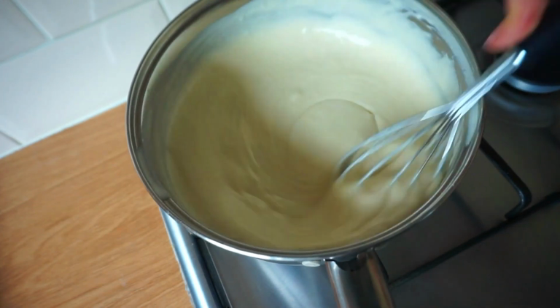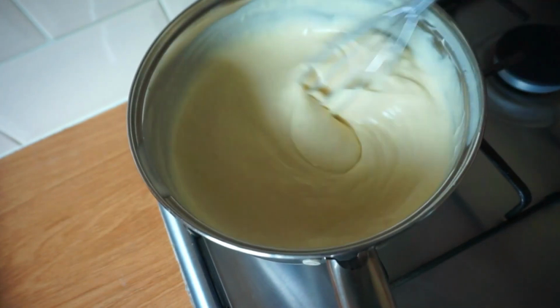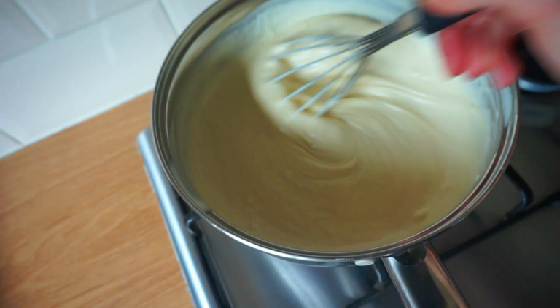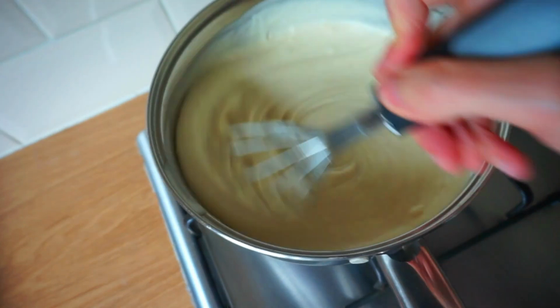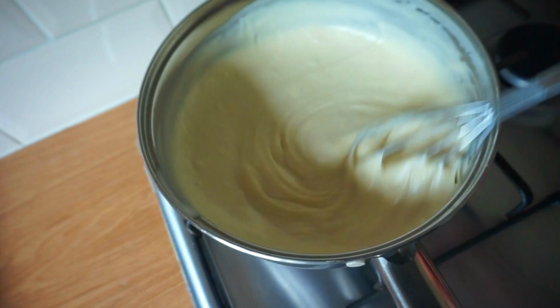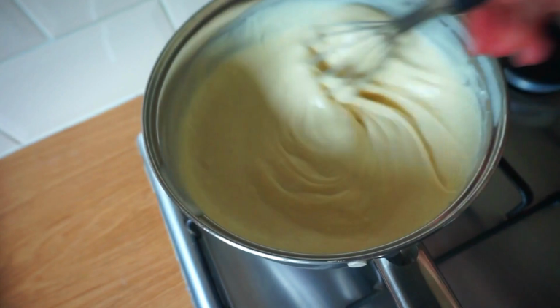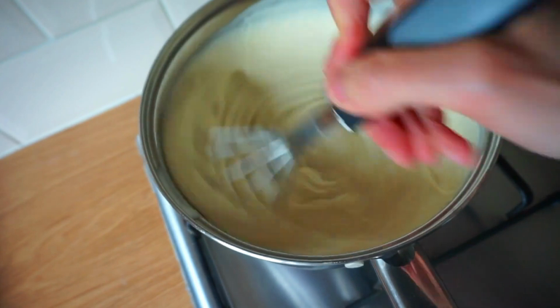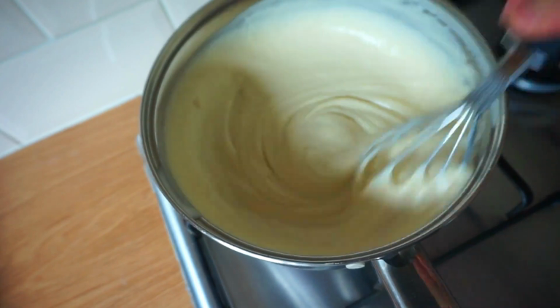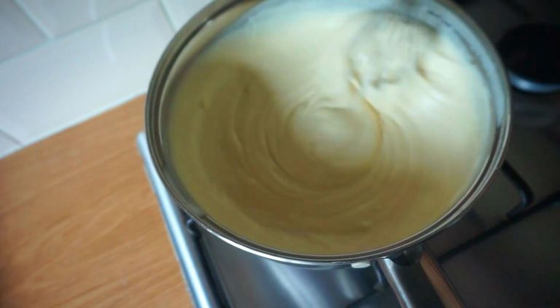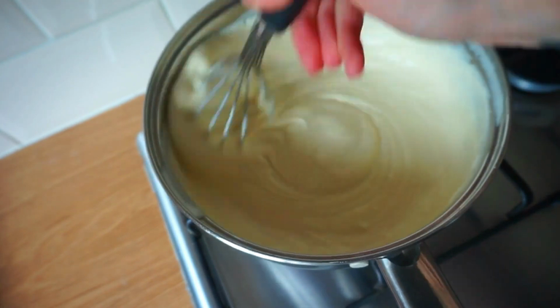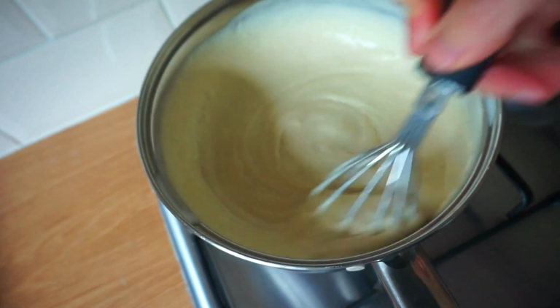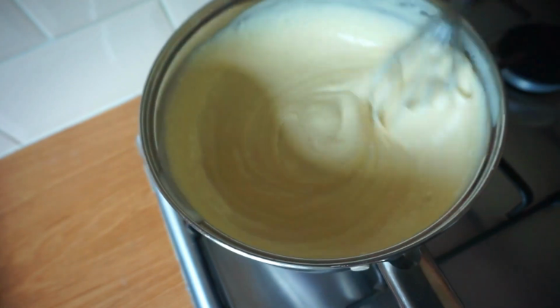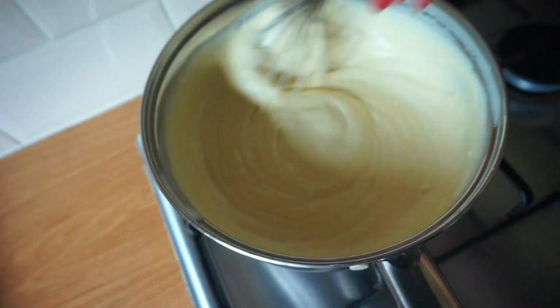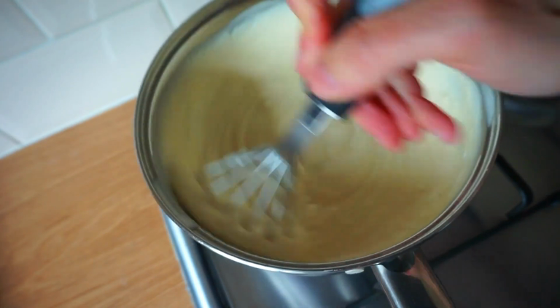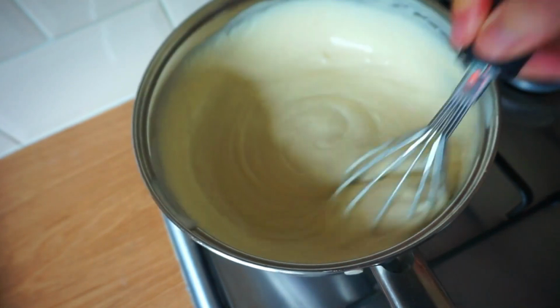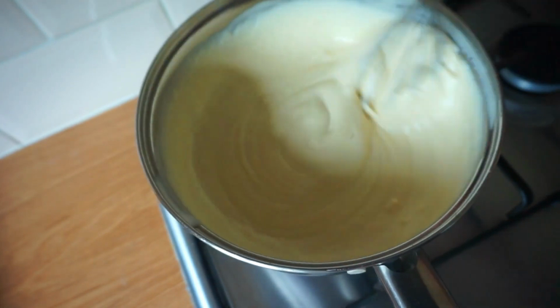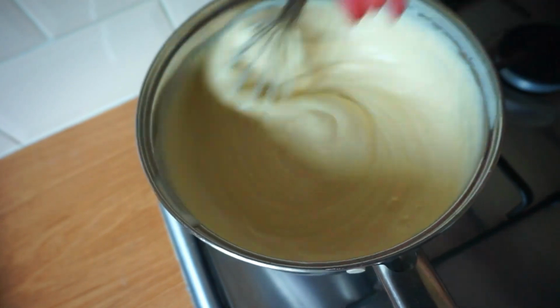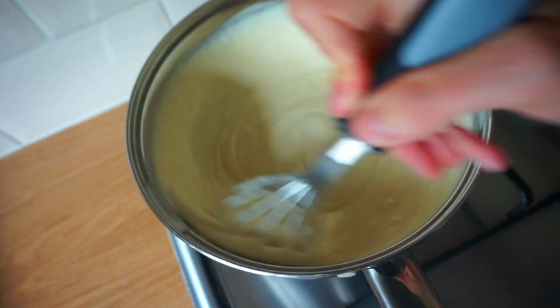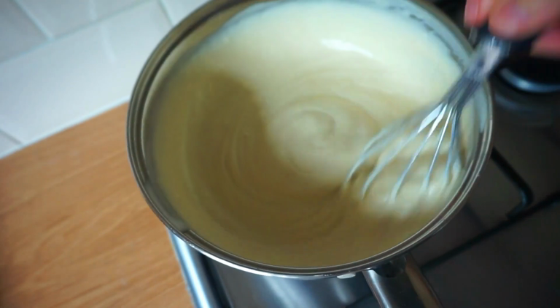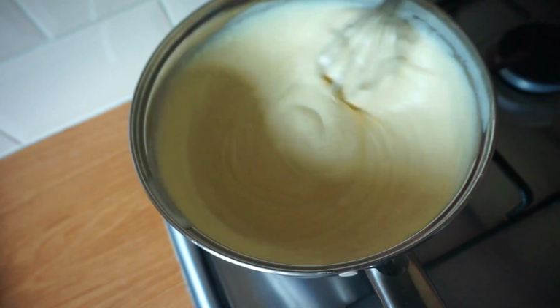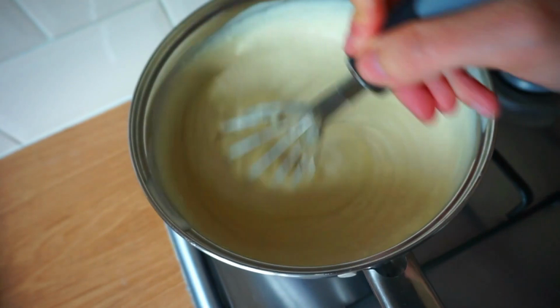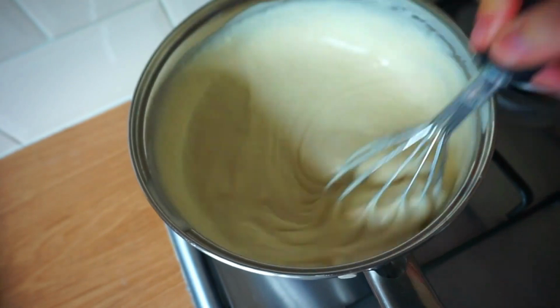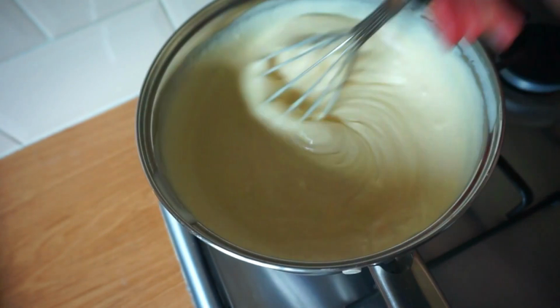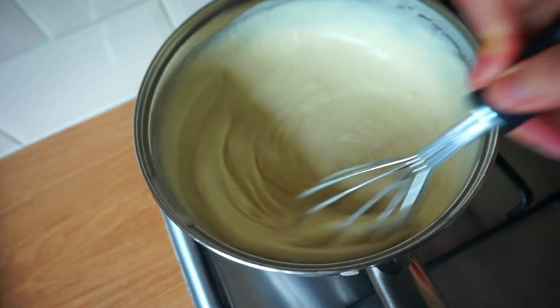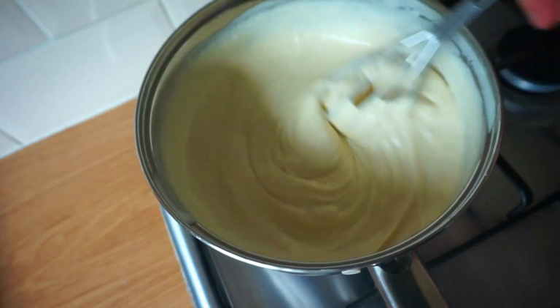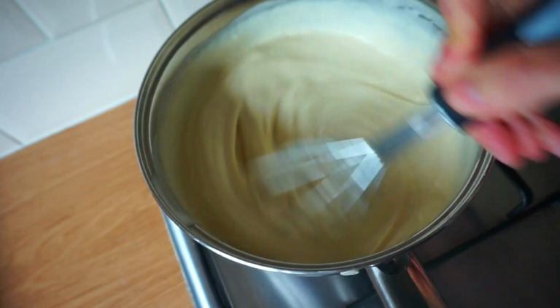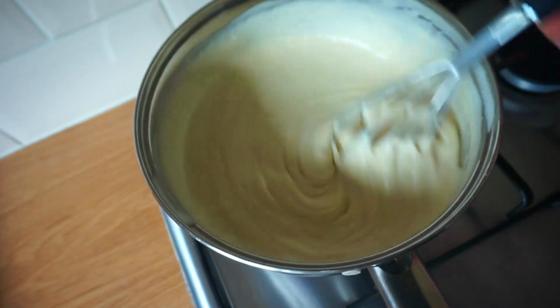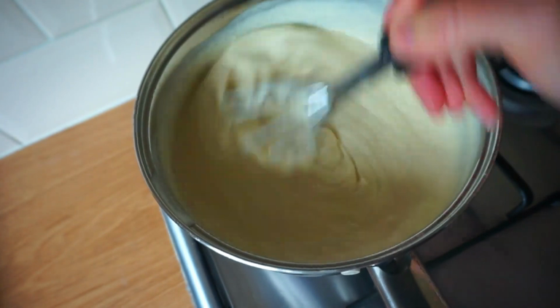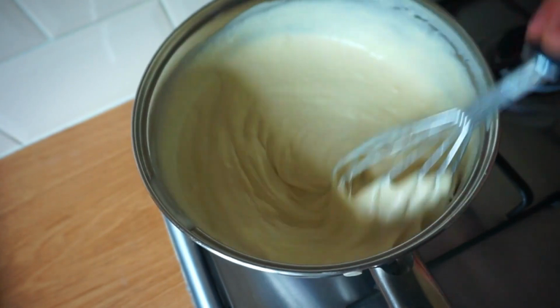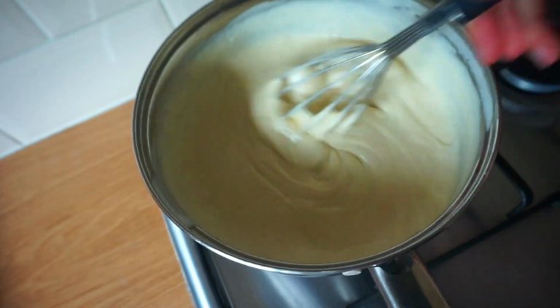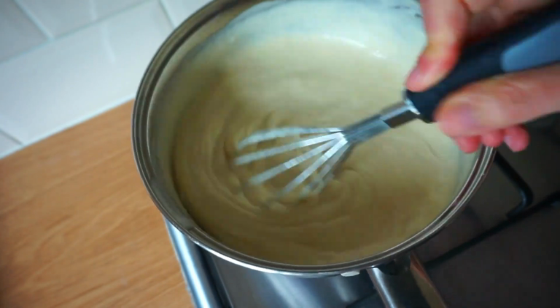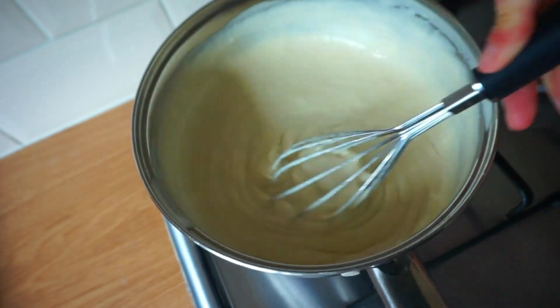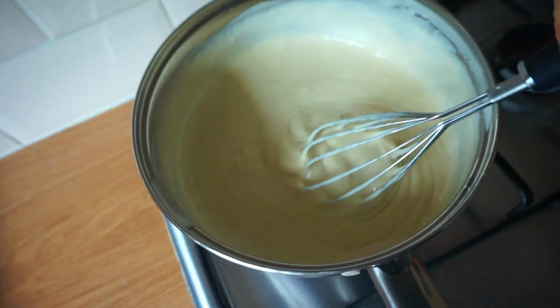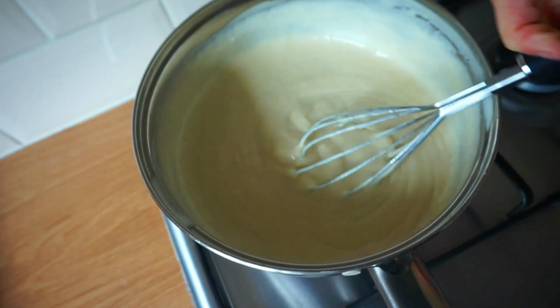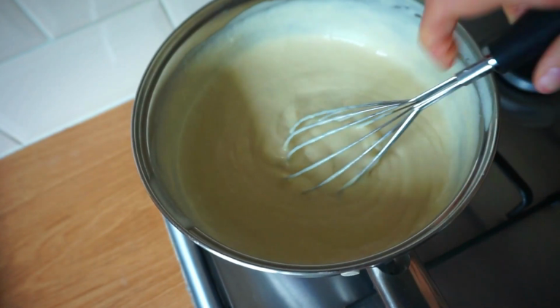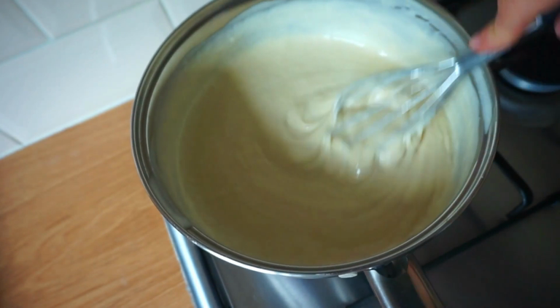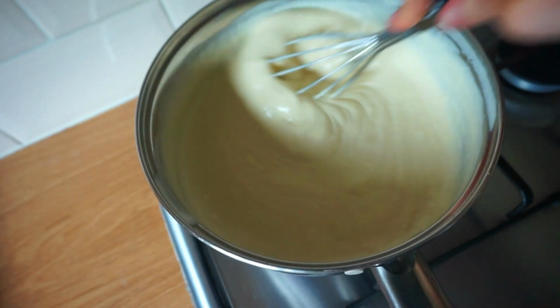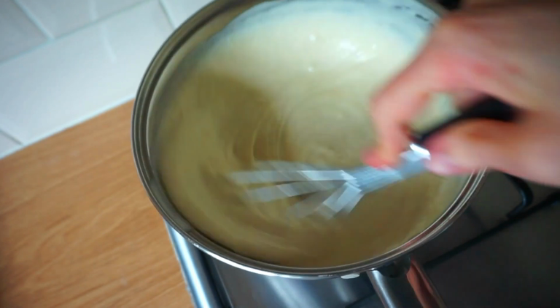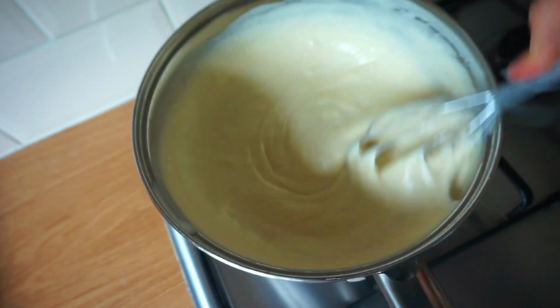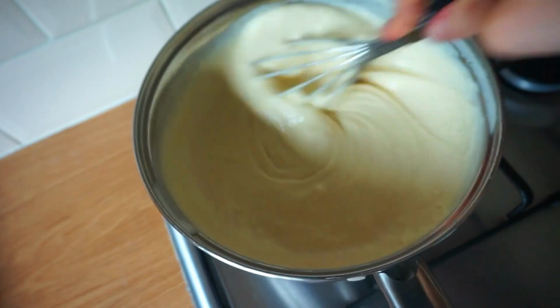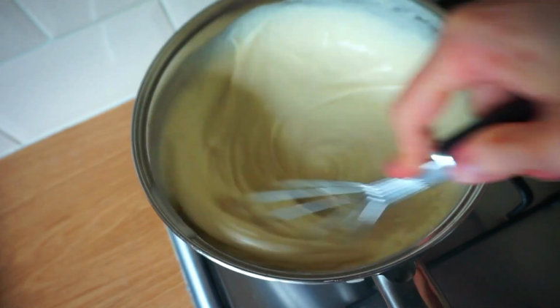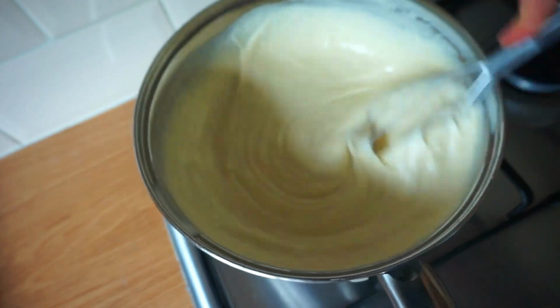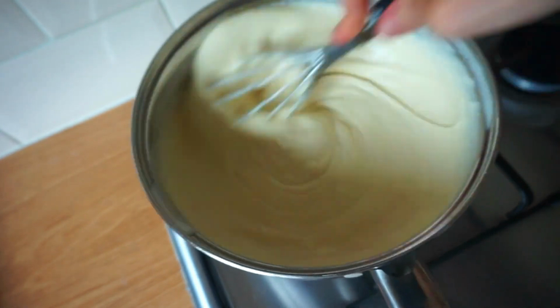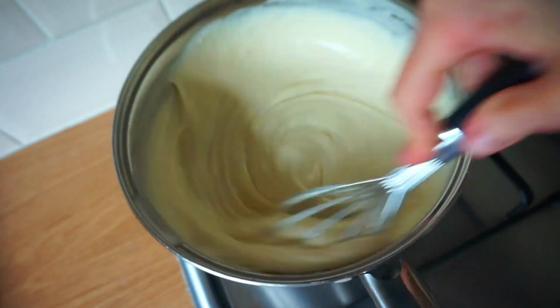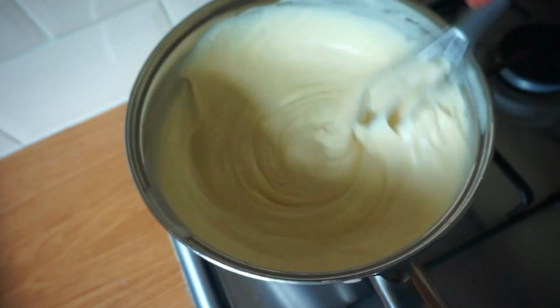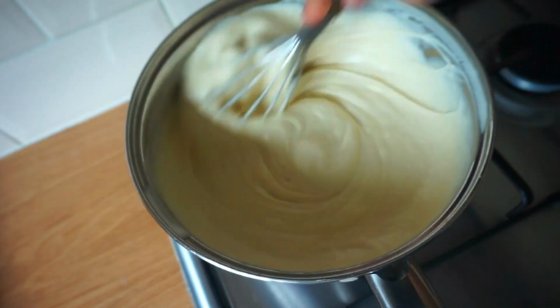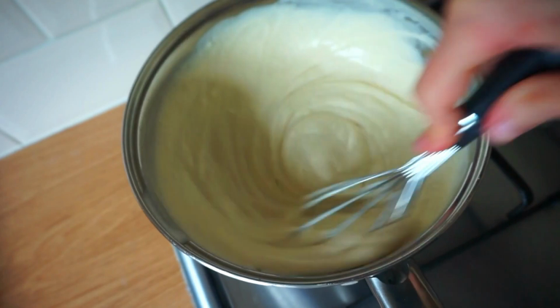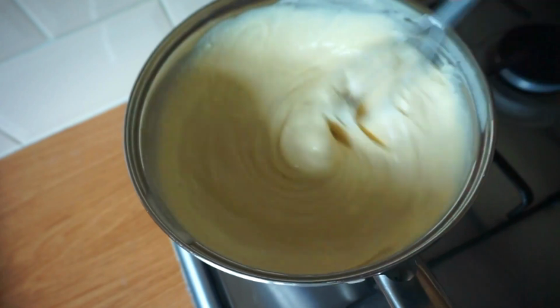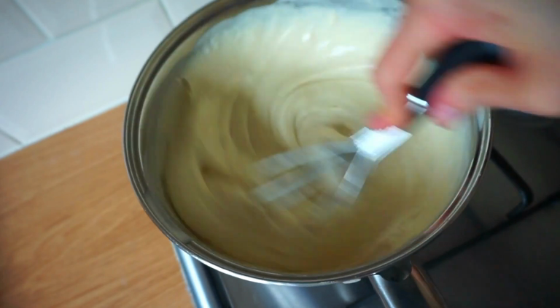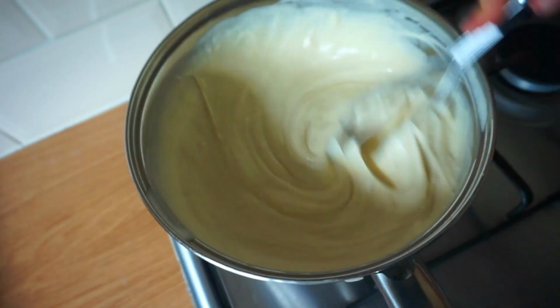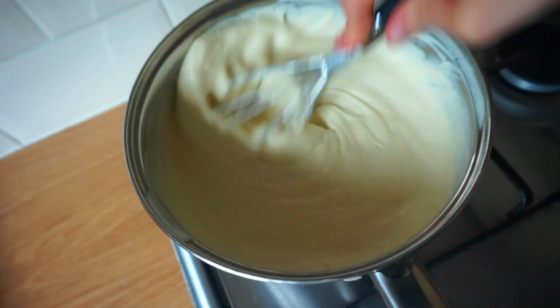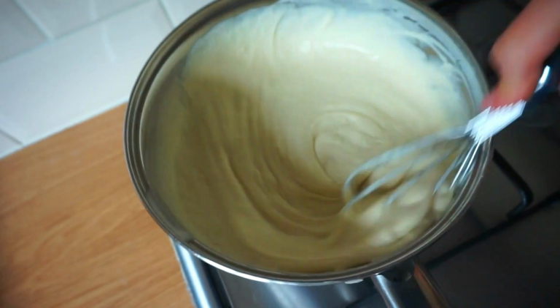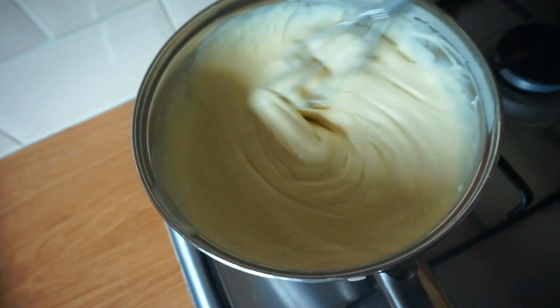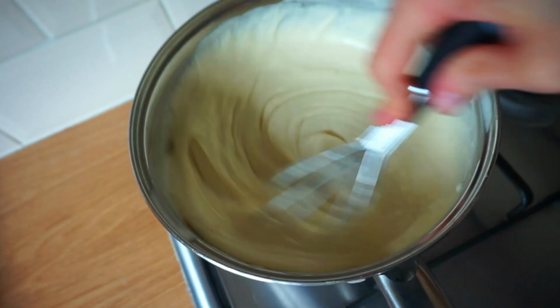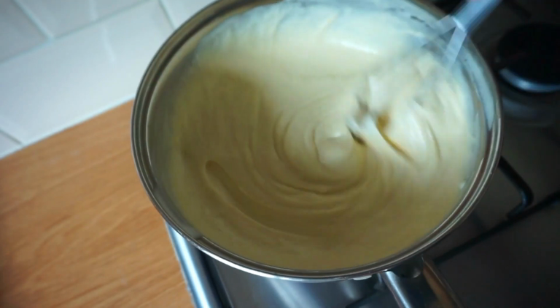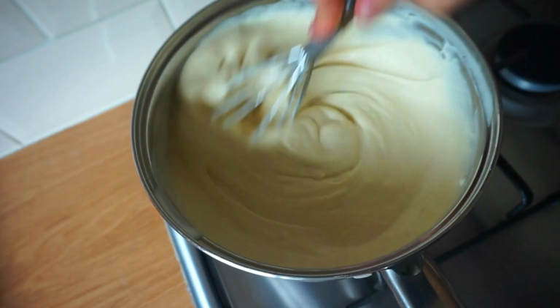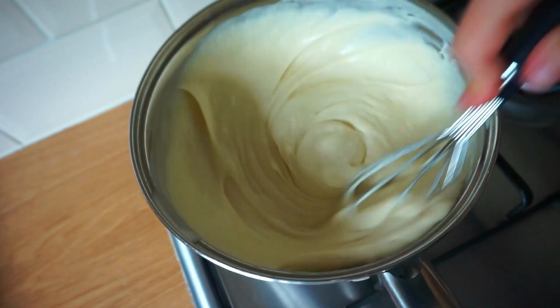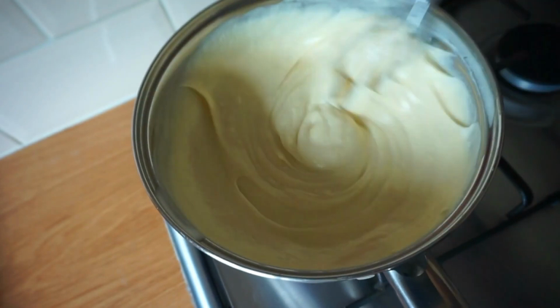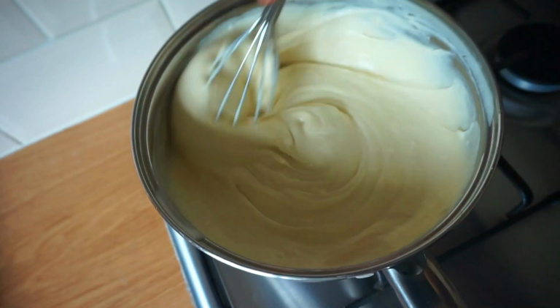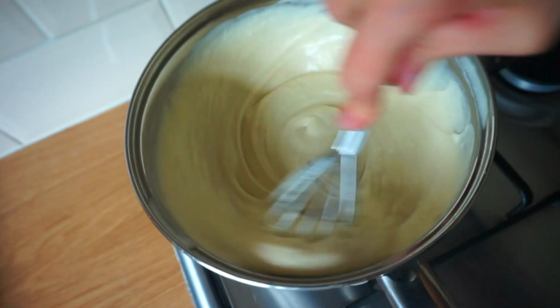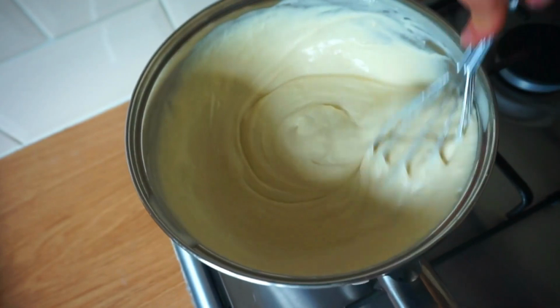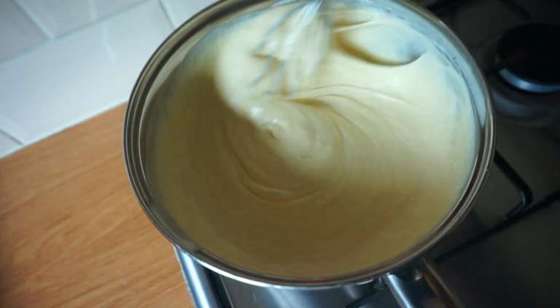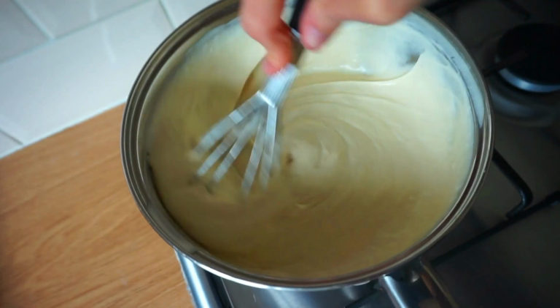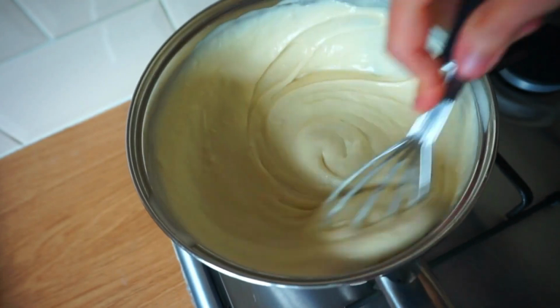As you can see, I've swapped the spatula for a whisk as I started to get some lumps in the mixture, so you can directly use a whisk from the beginning.